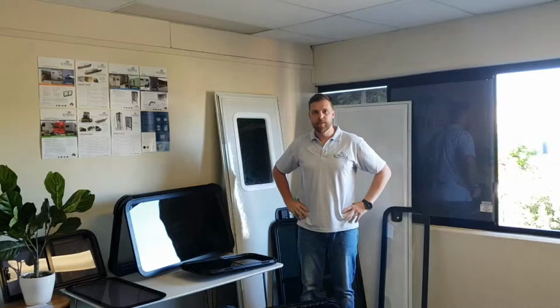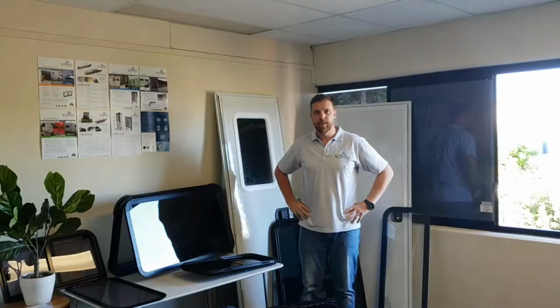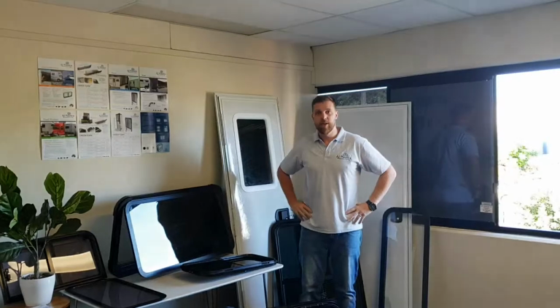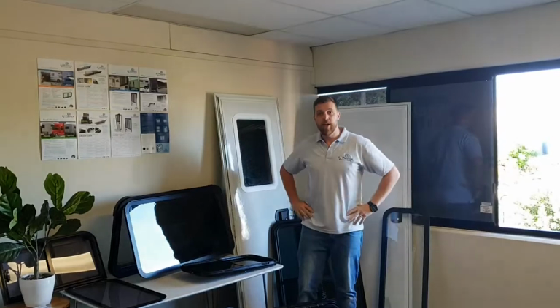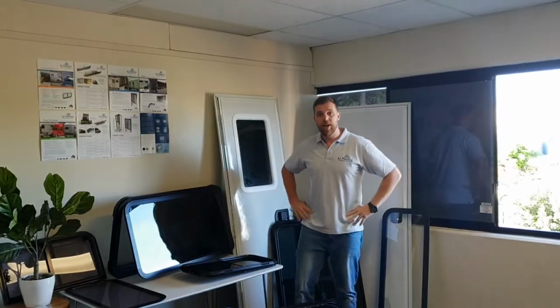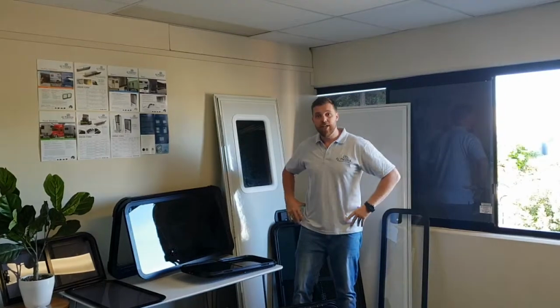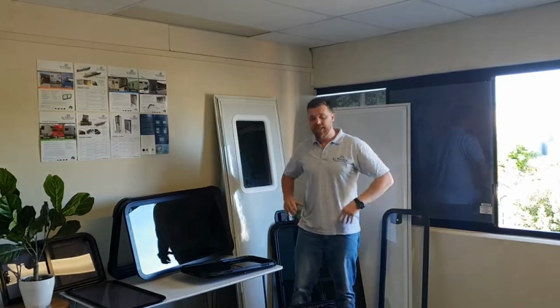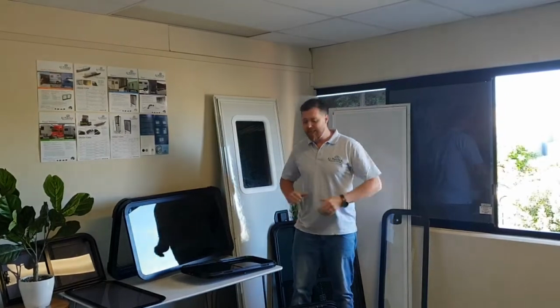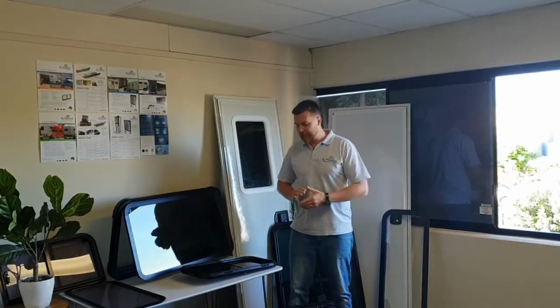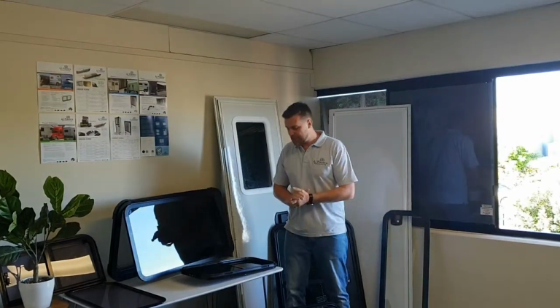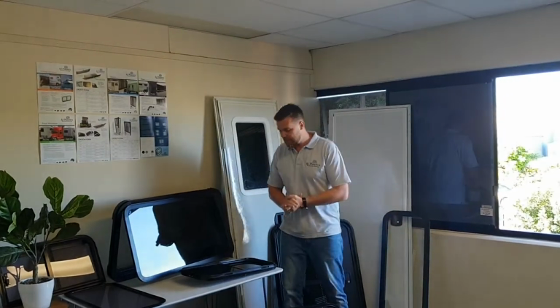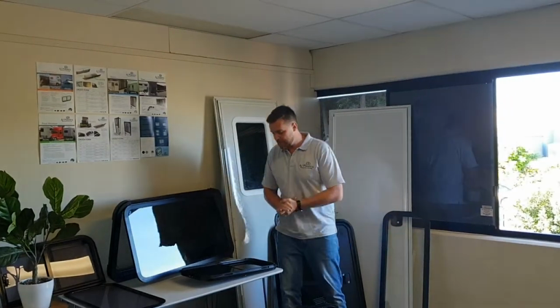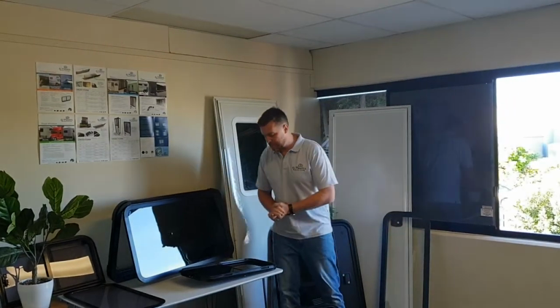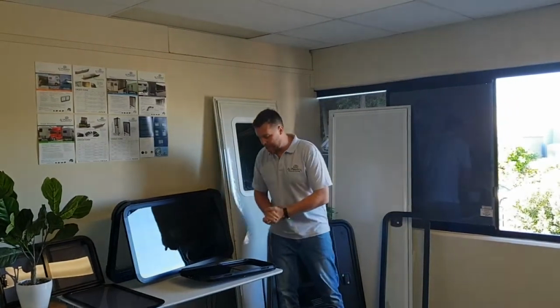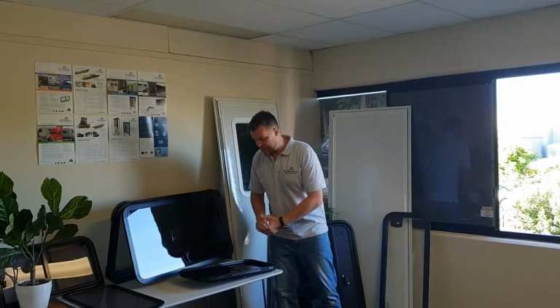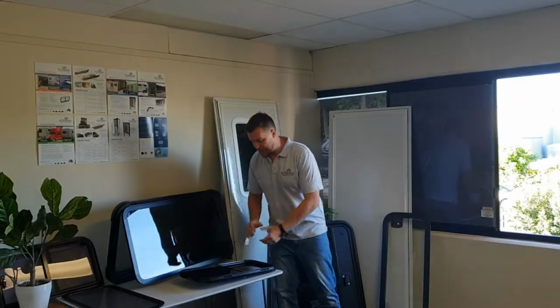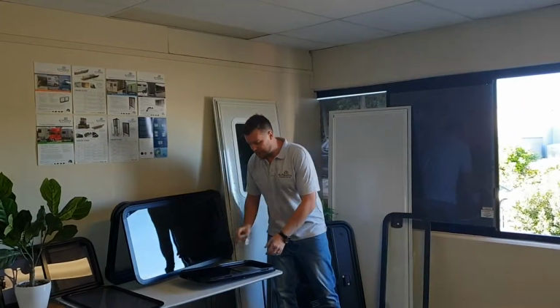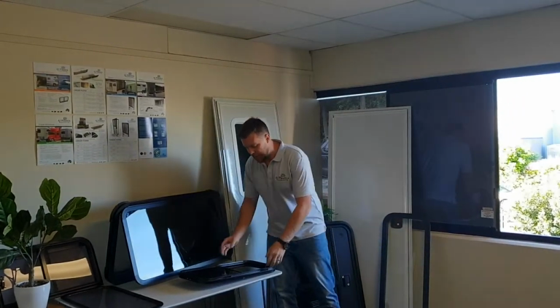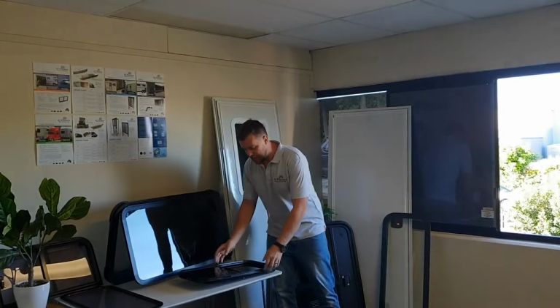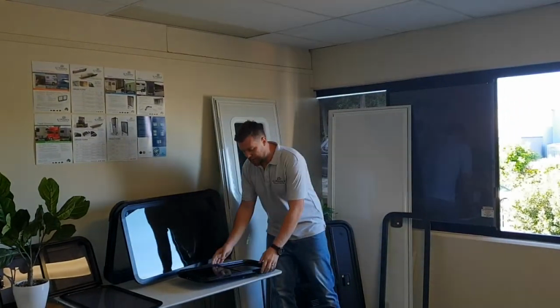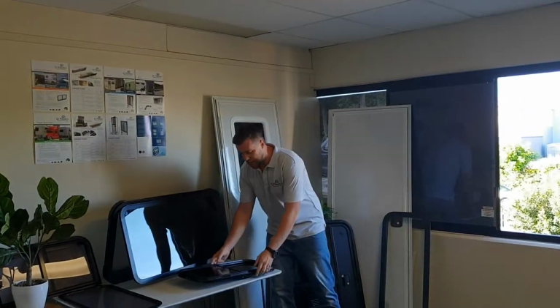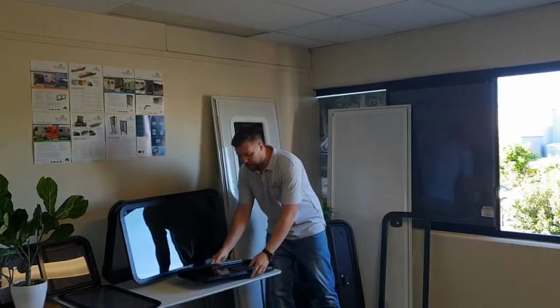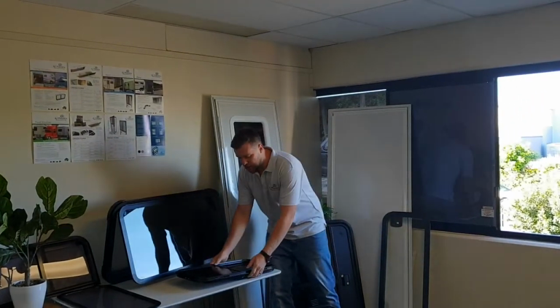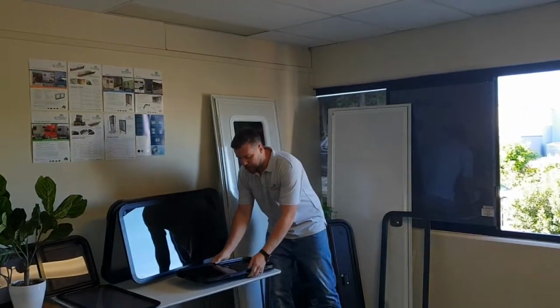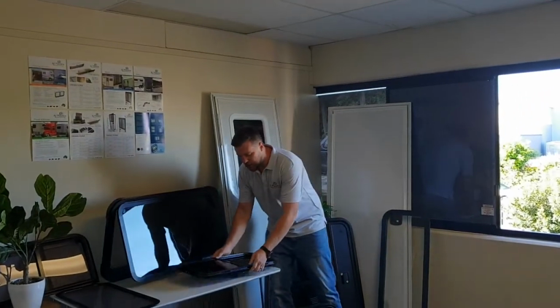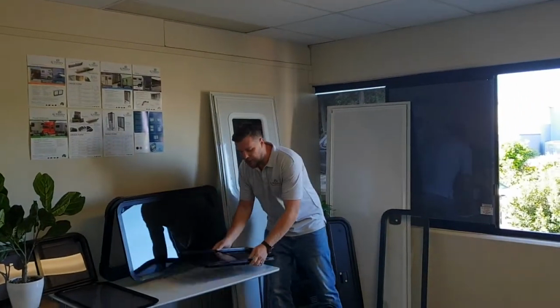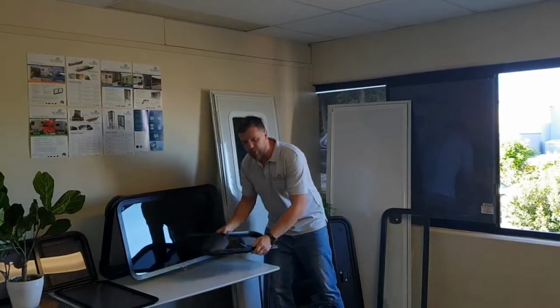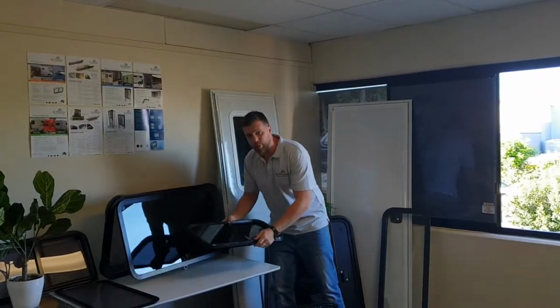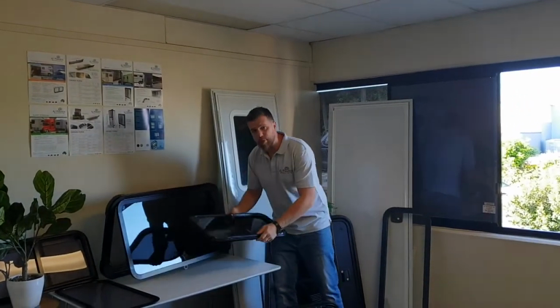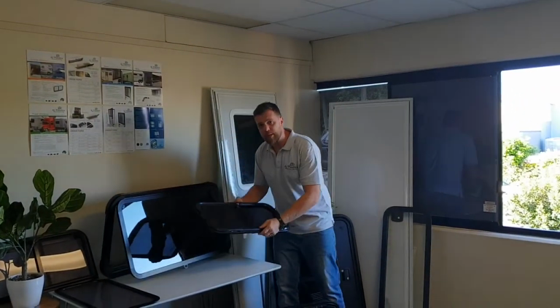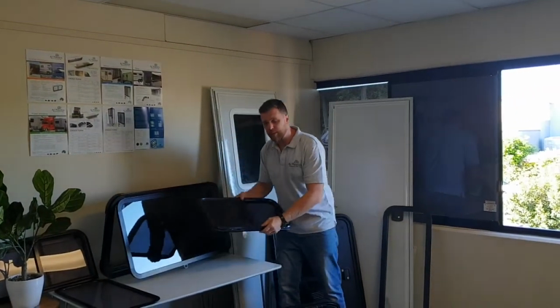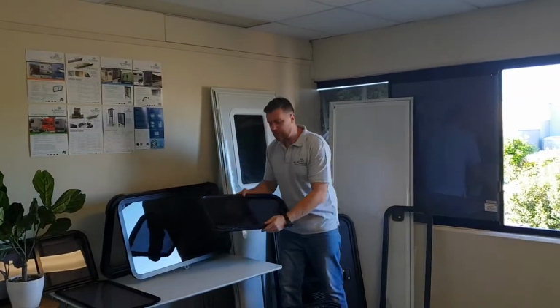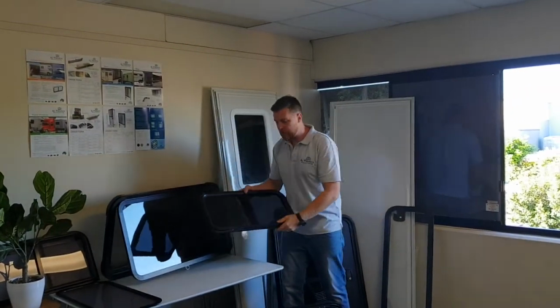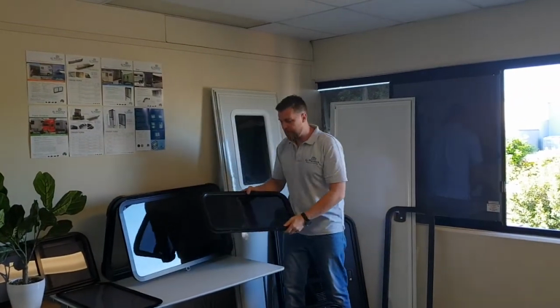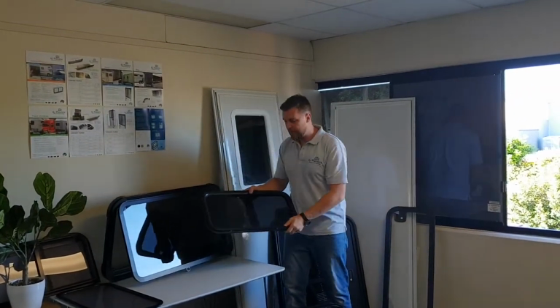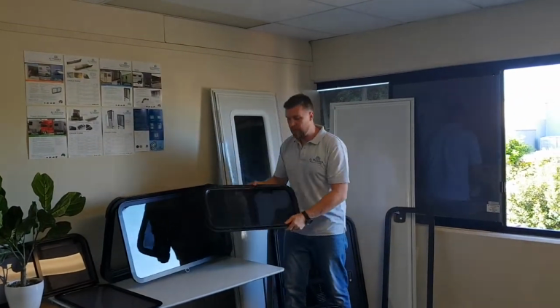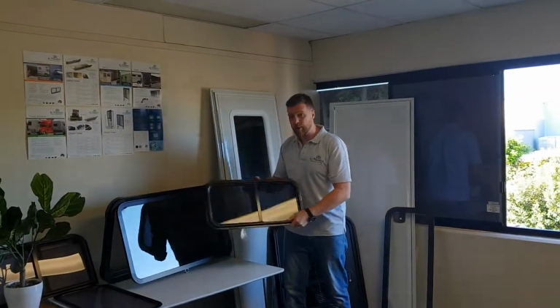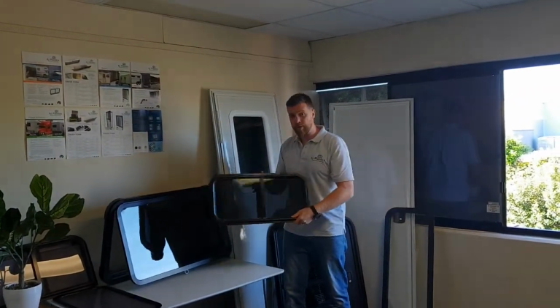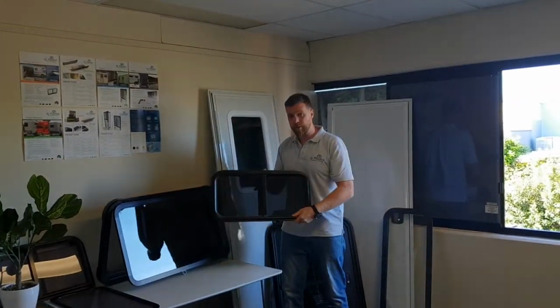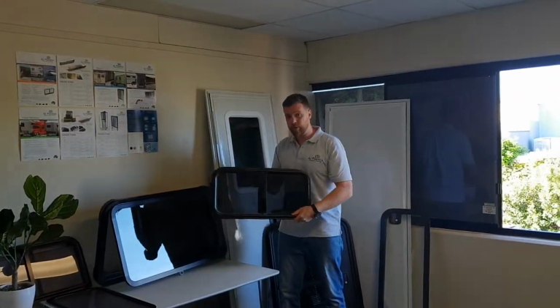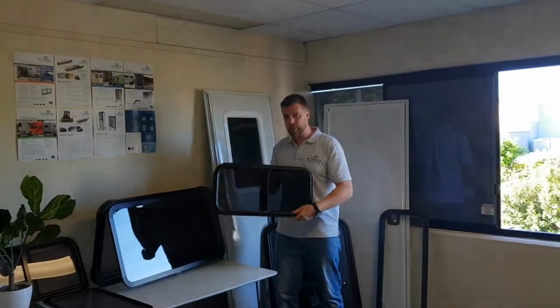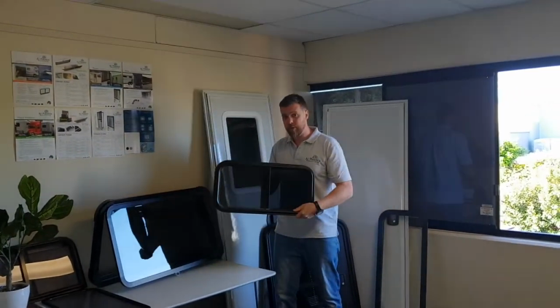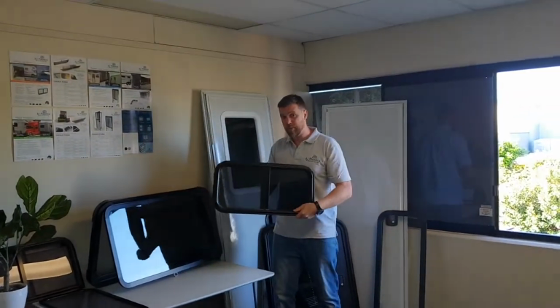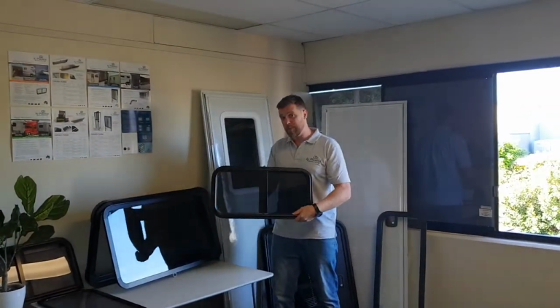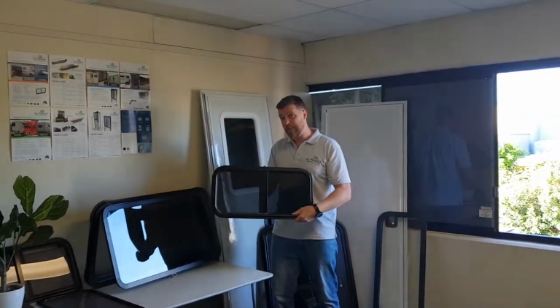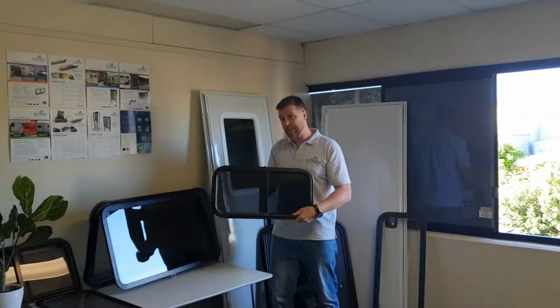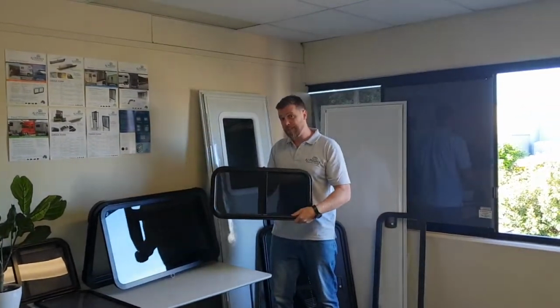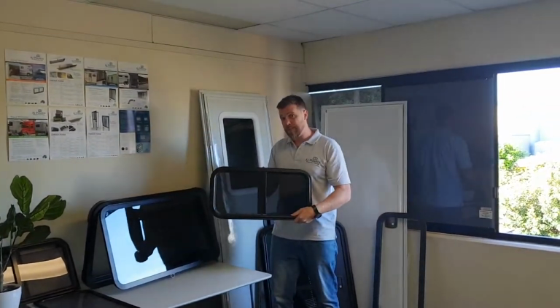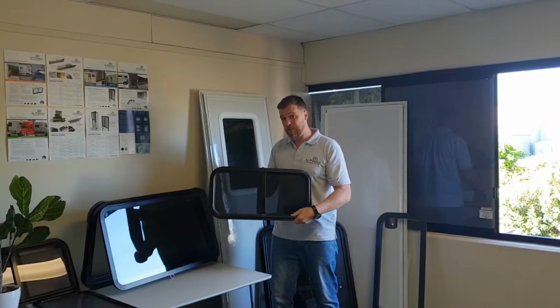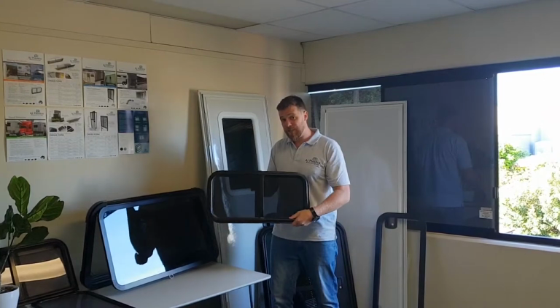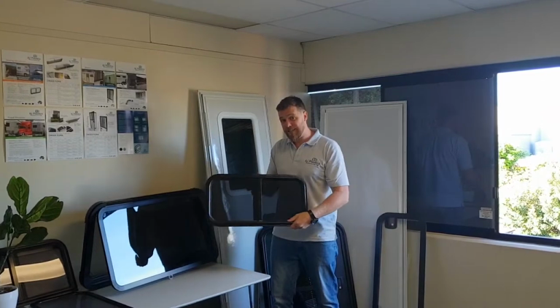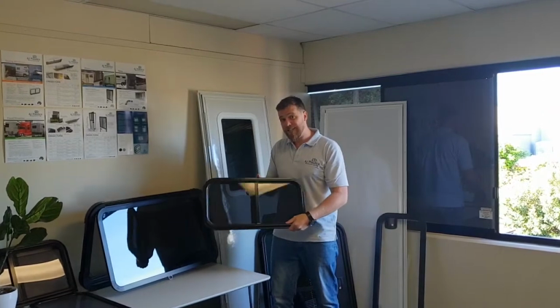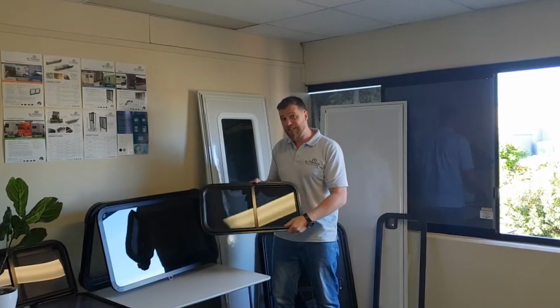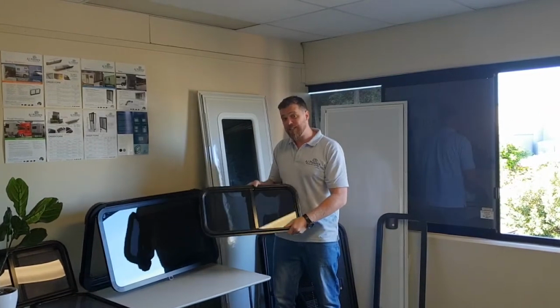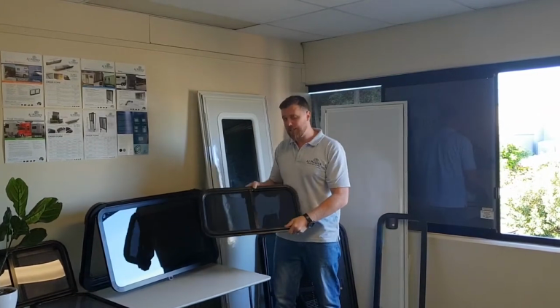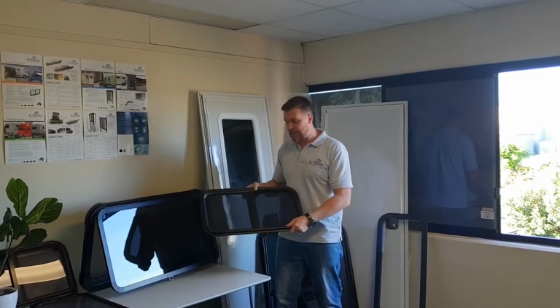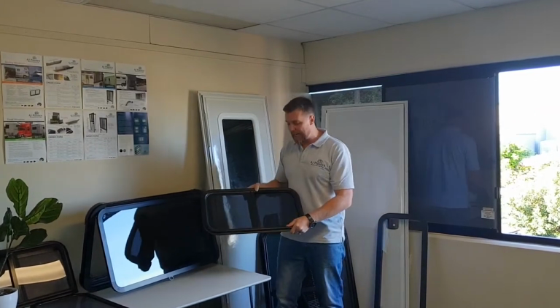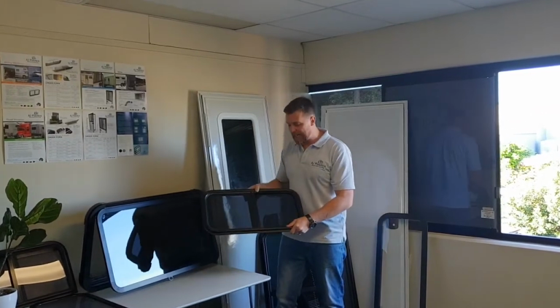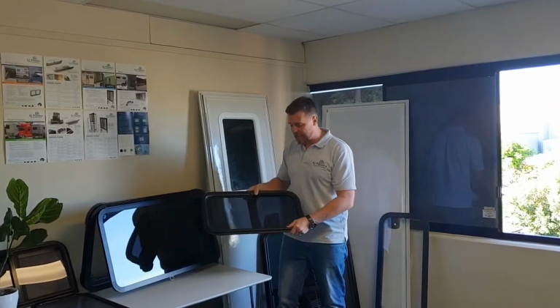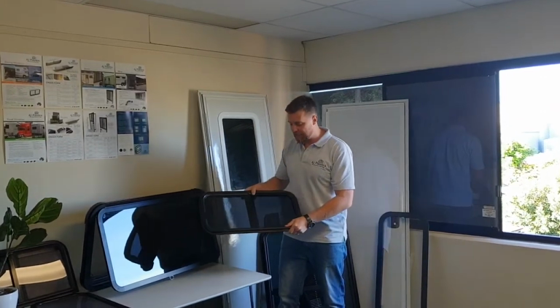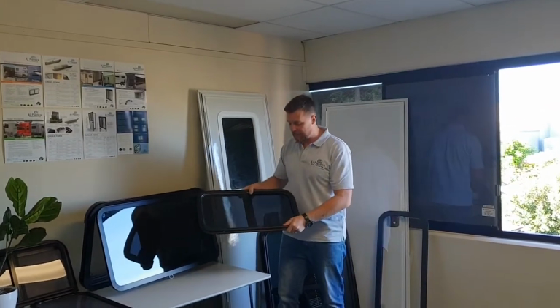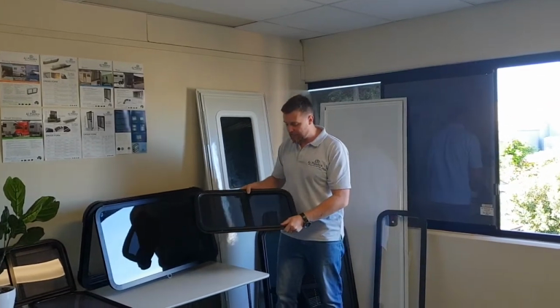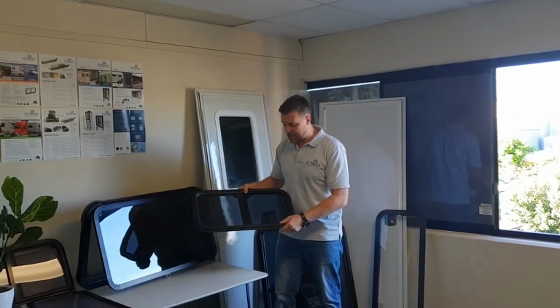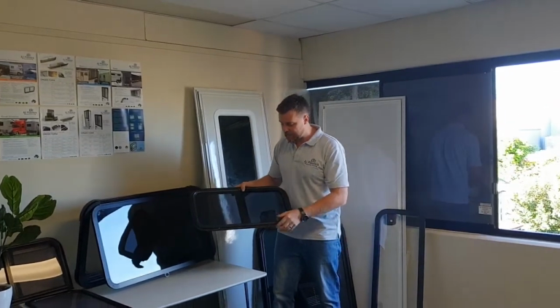Hi there, Dallas here from AJ Plastics. I'm just going to give you a run-through today of one of the windows we make ourselves in-house here at AJ Plastics.